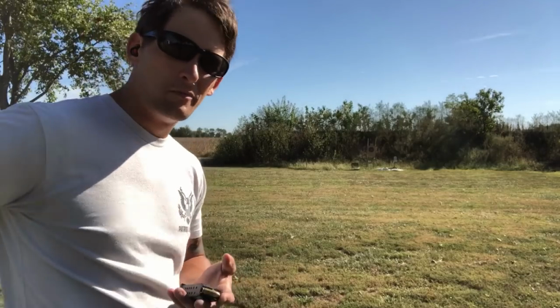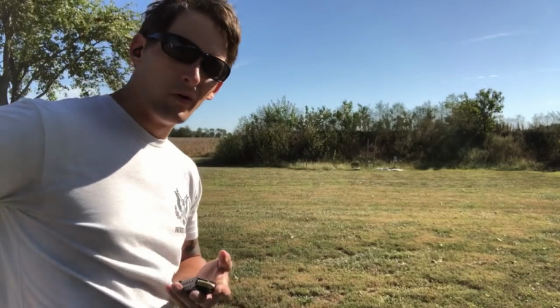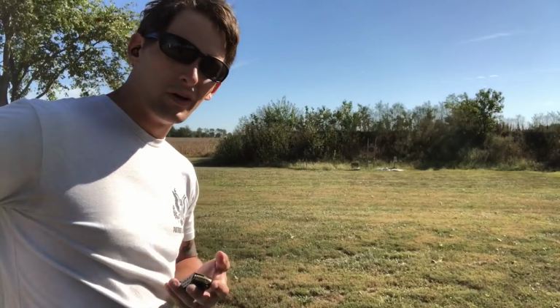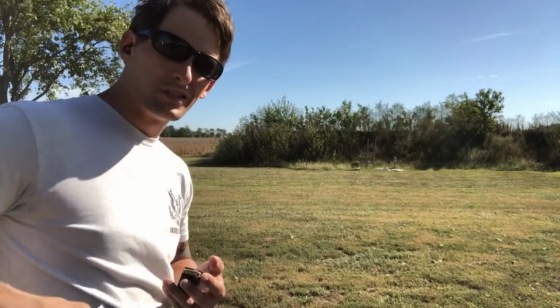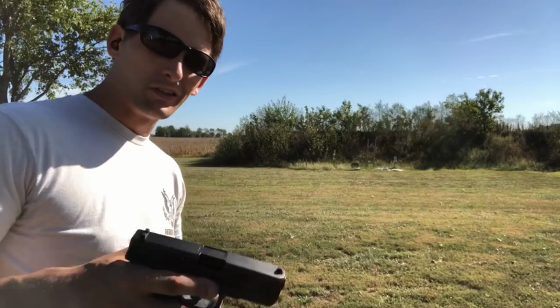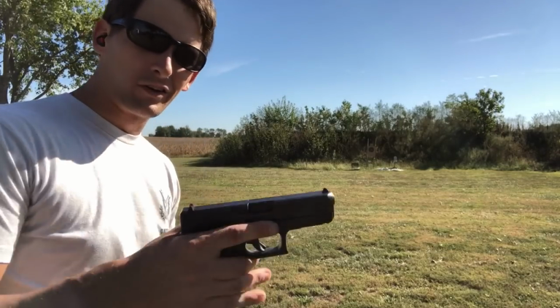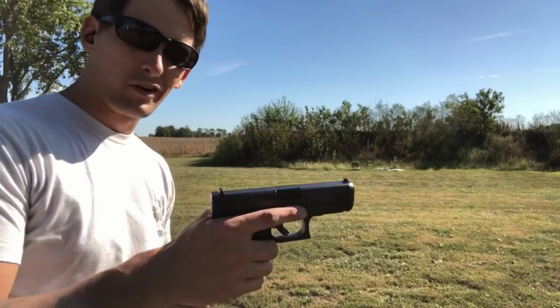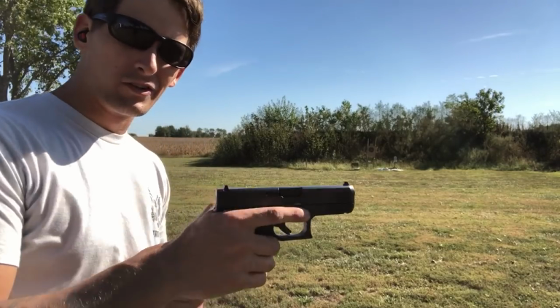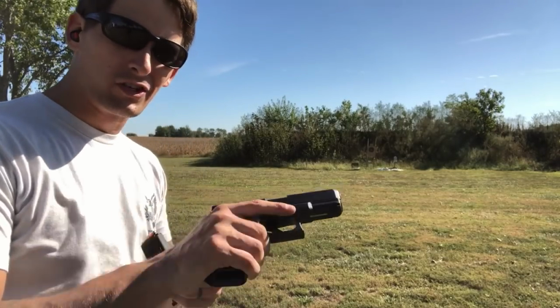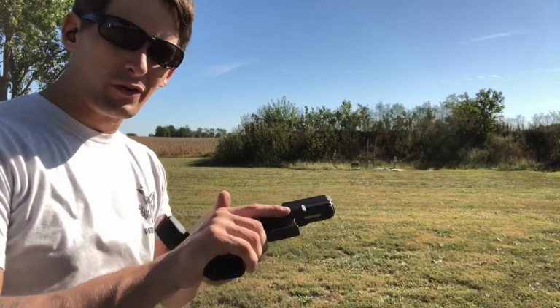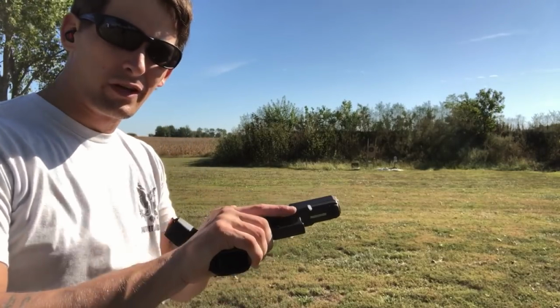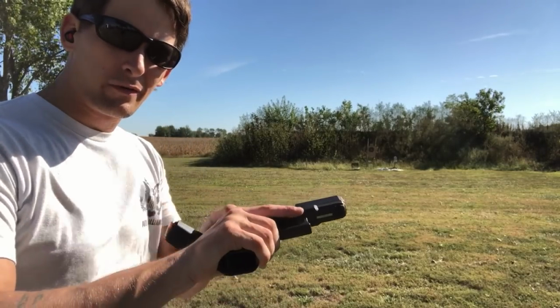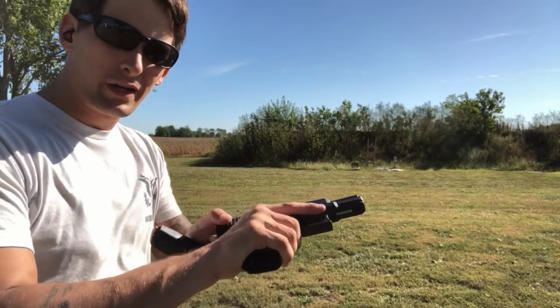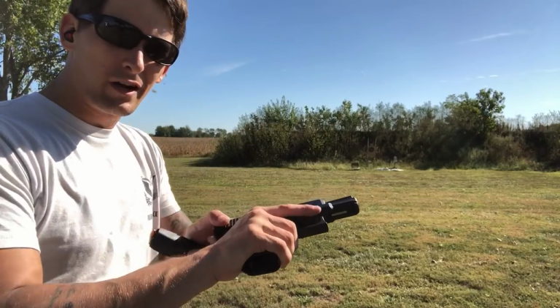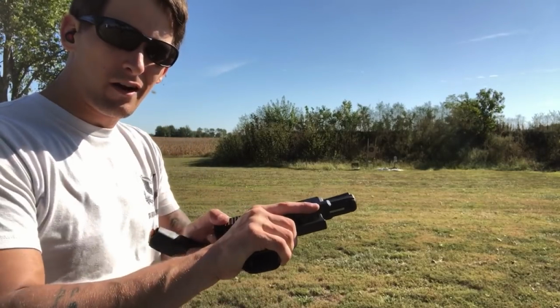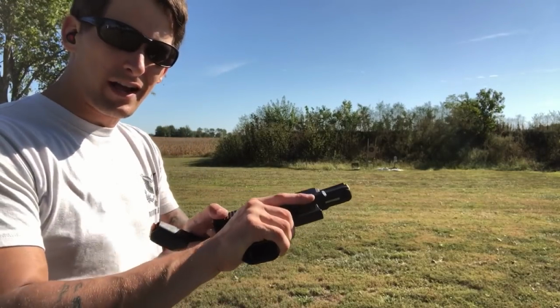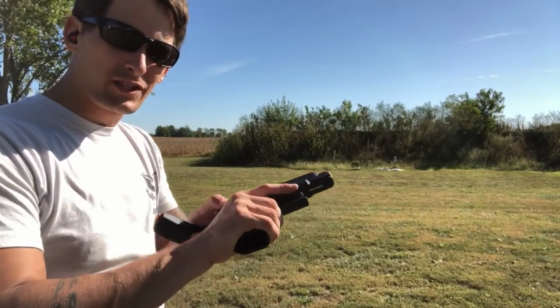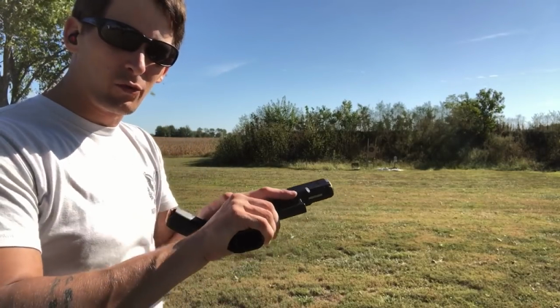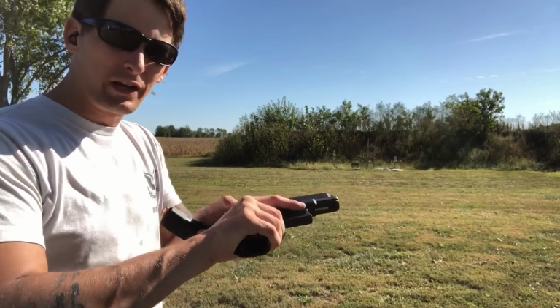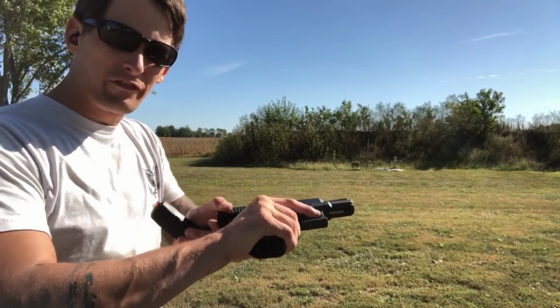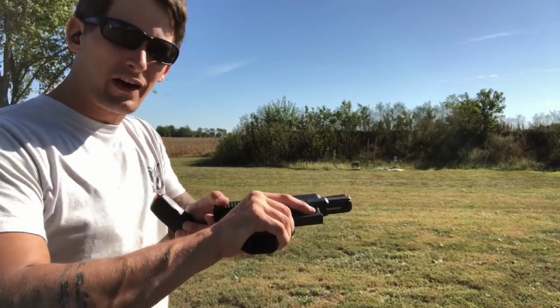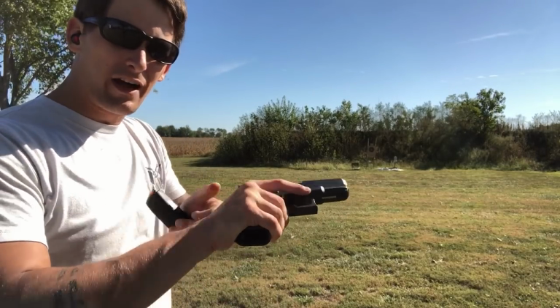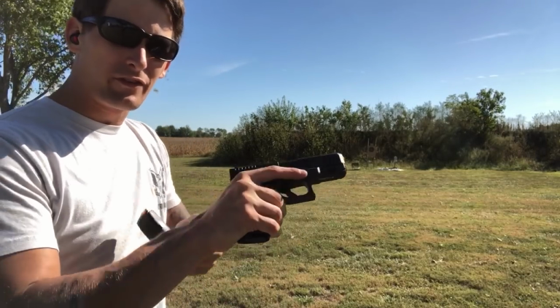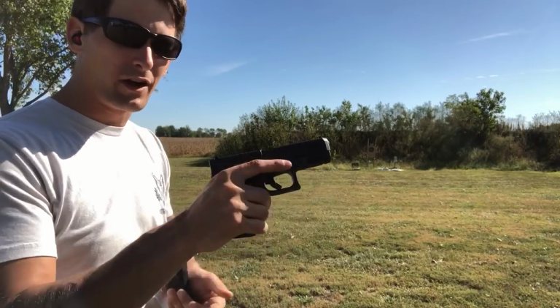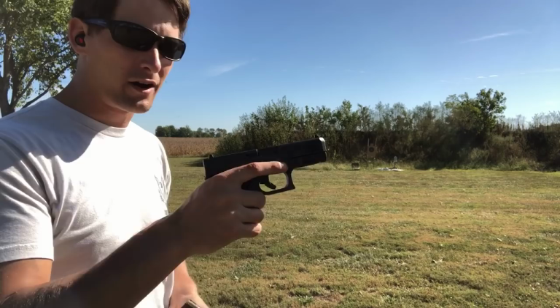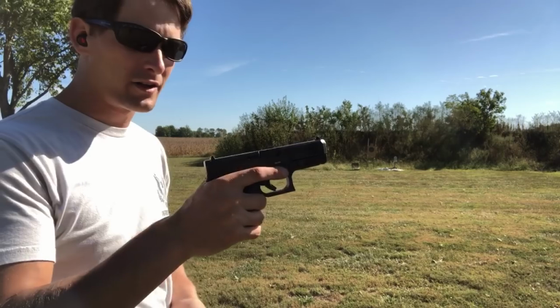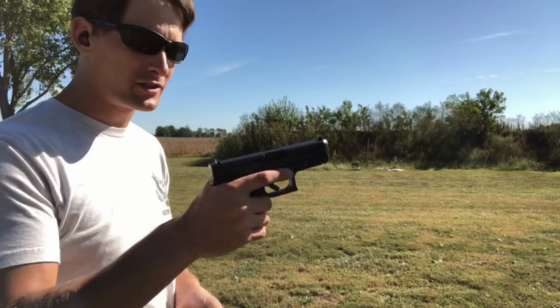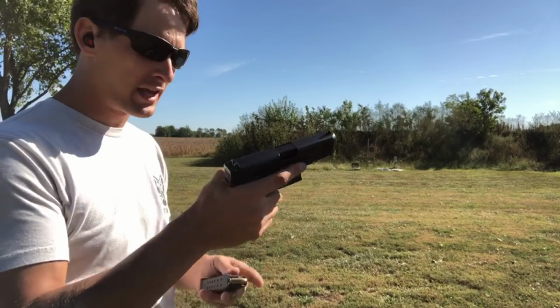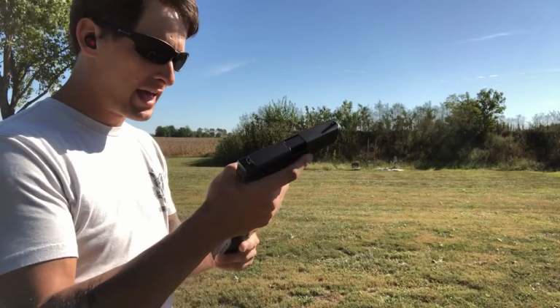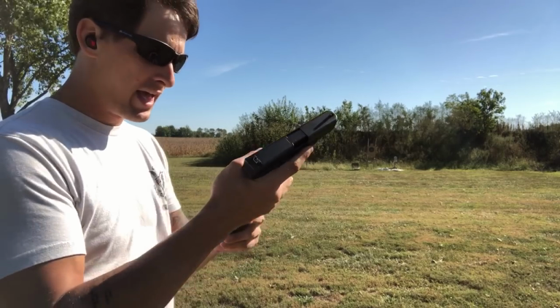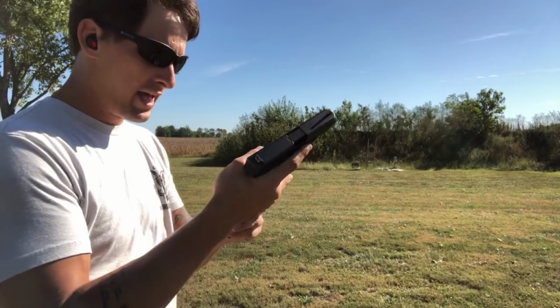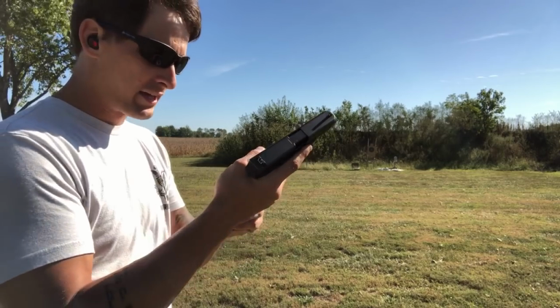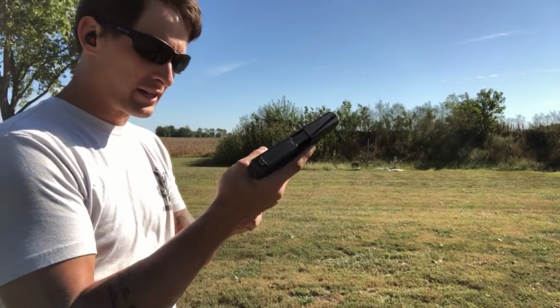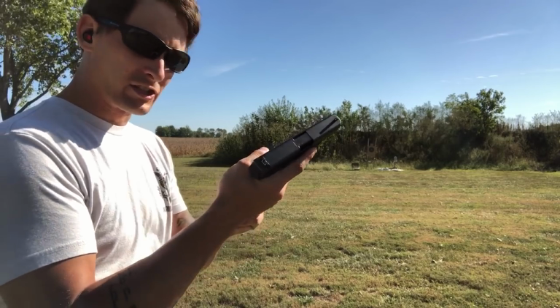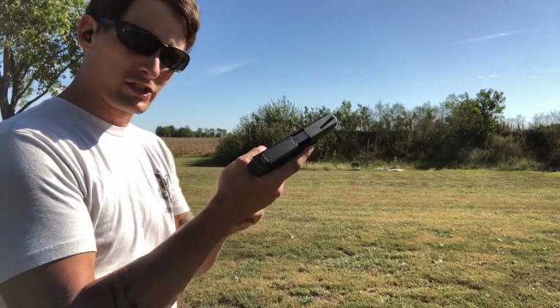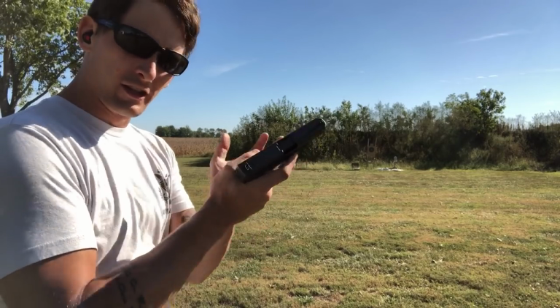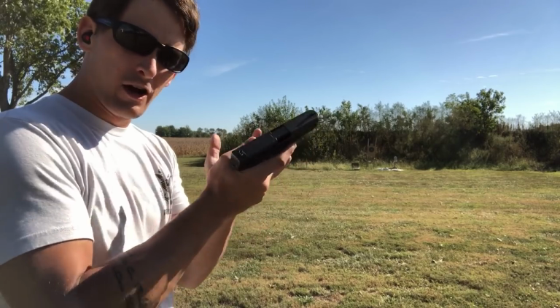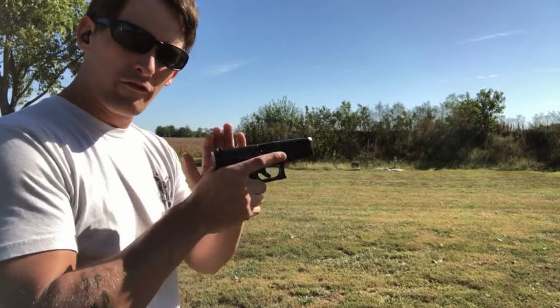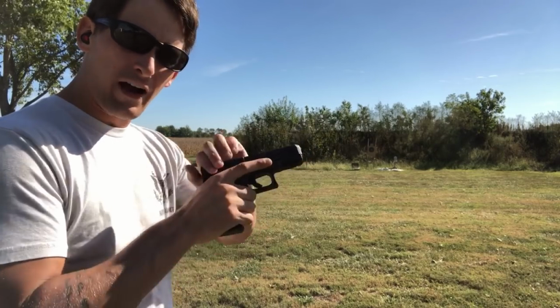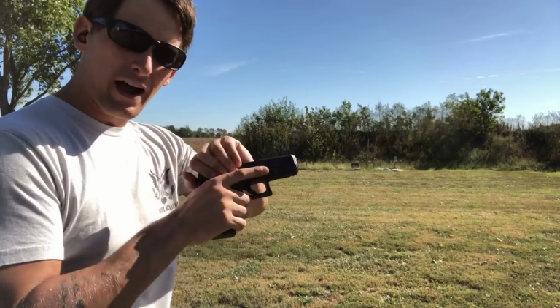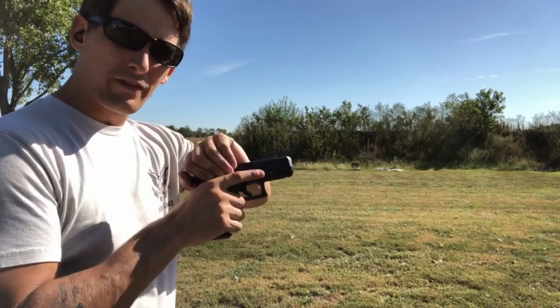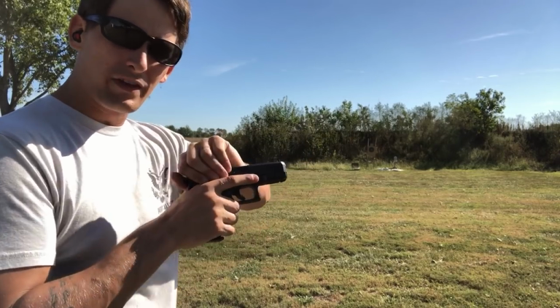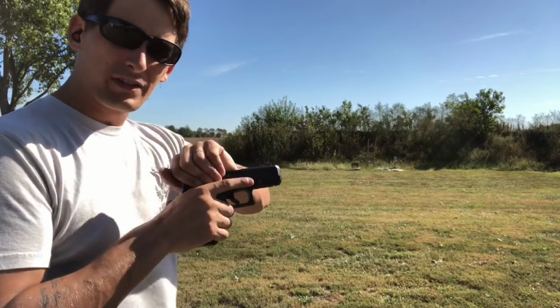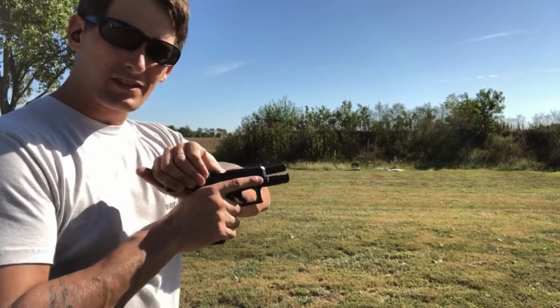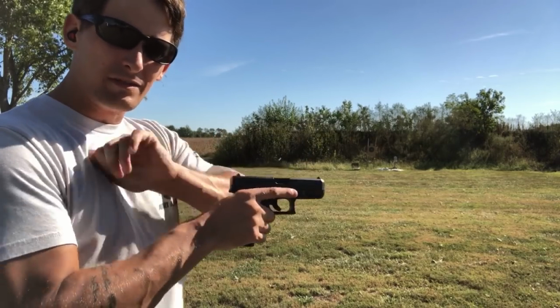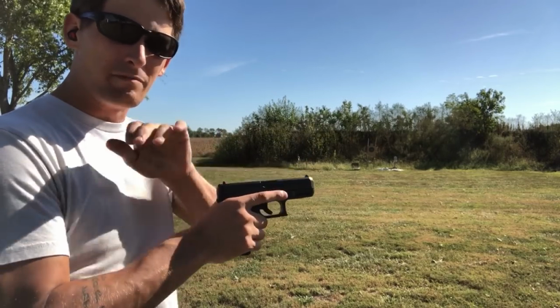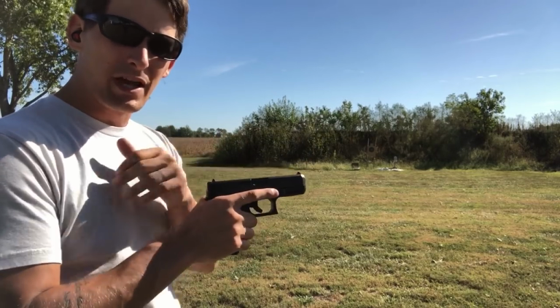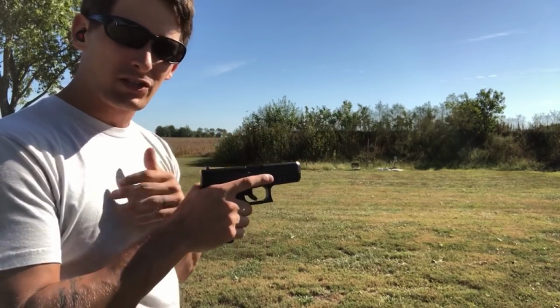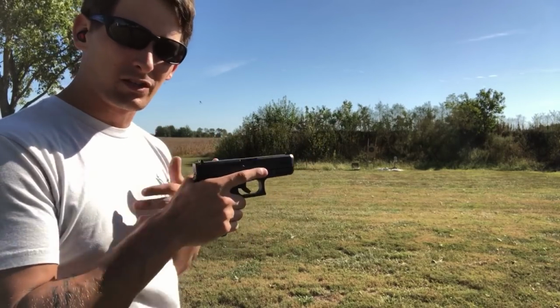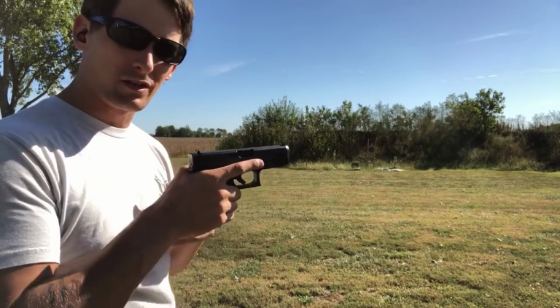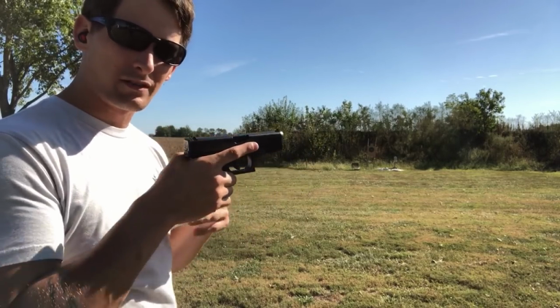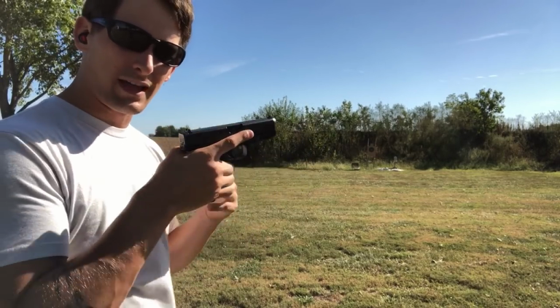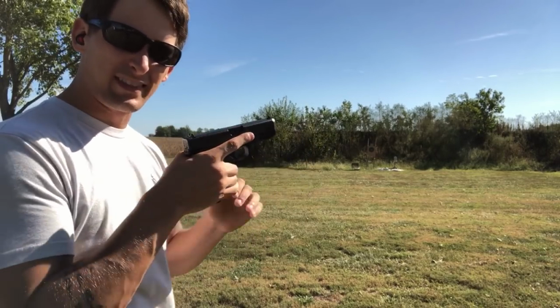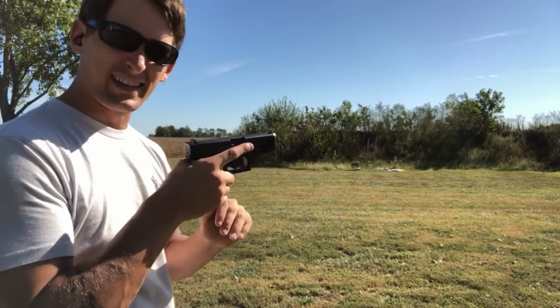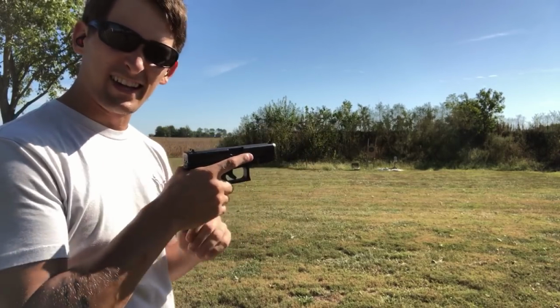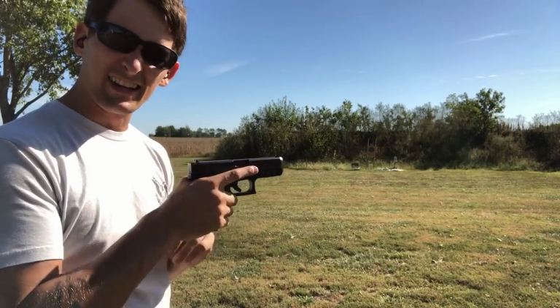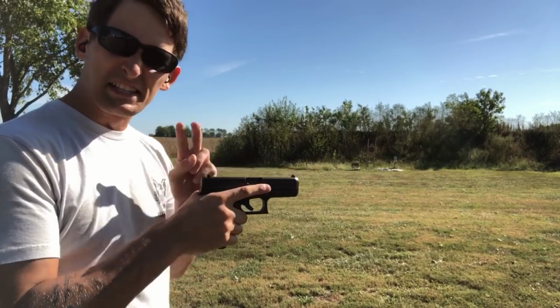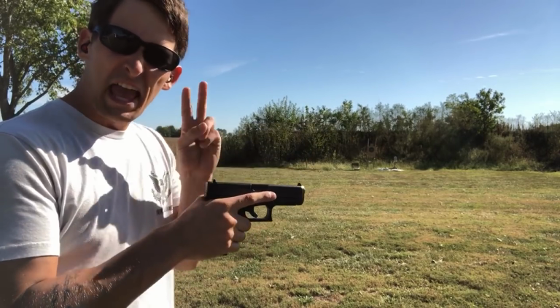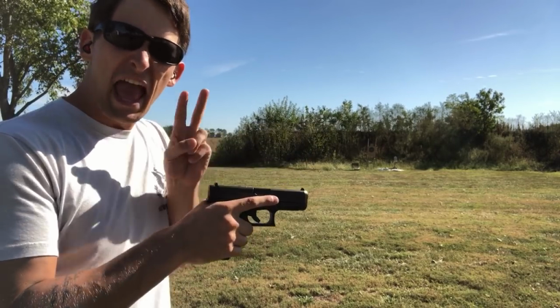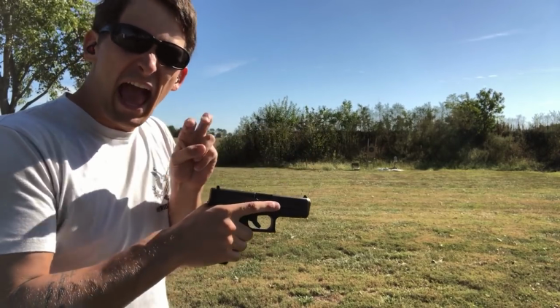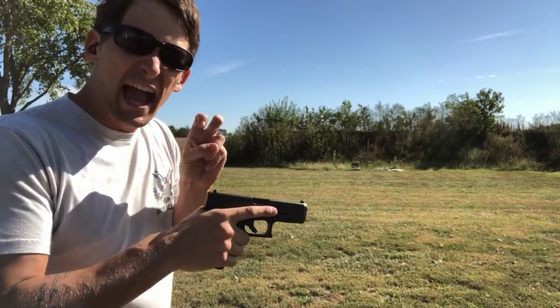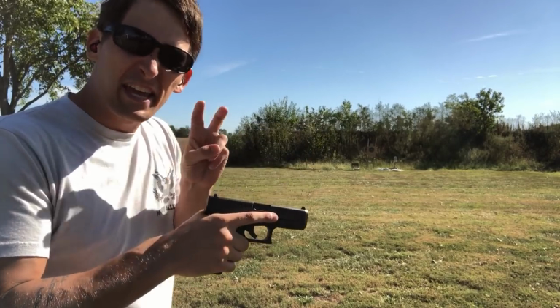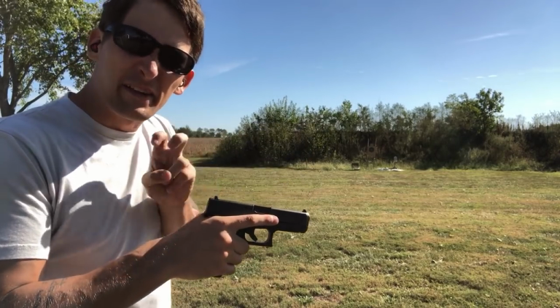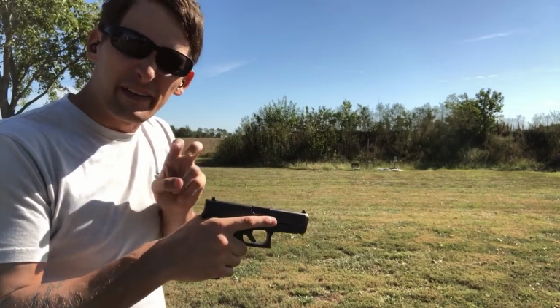Here we are at 25 yards. Going to slow fire this and make sure that the gun is accurate.